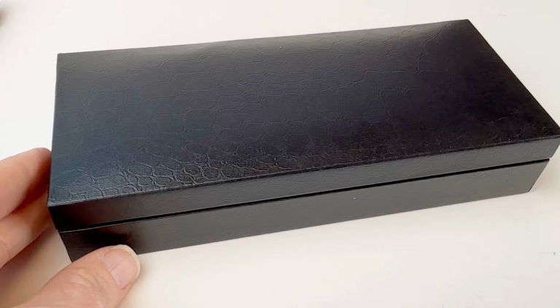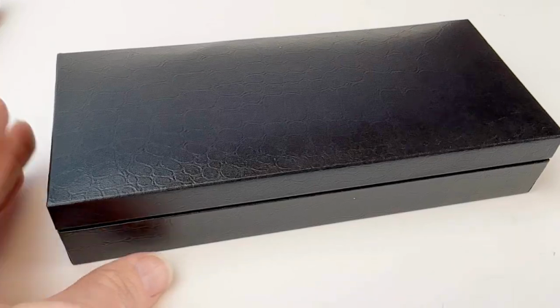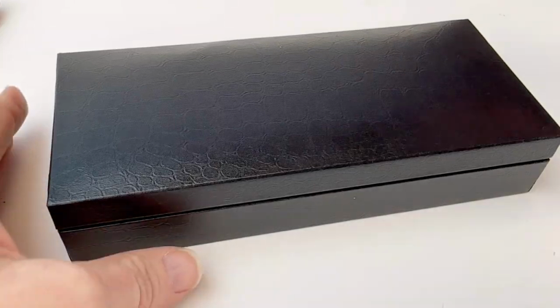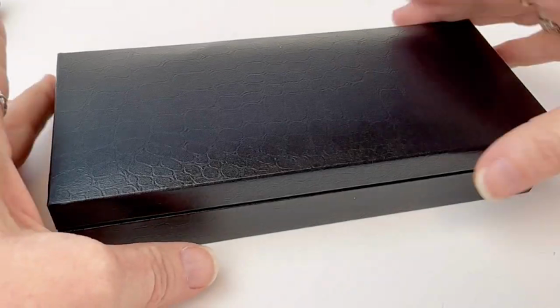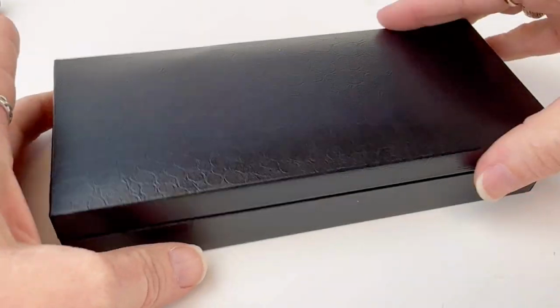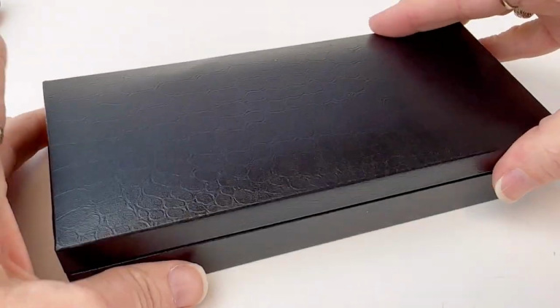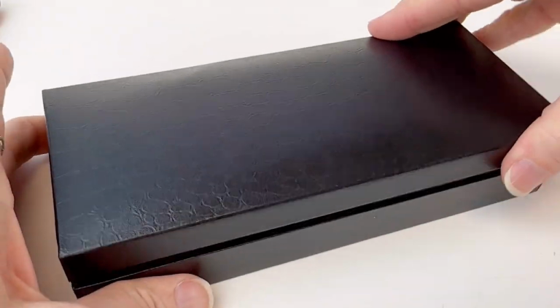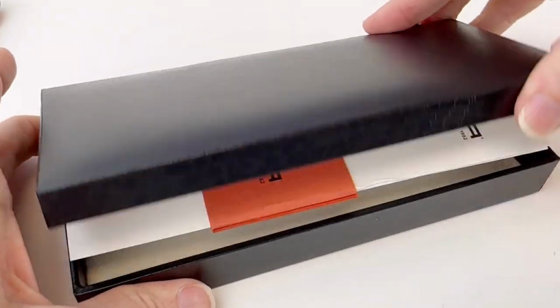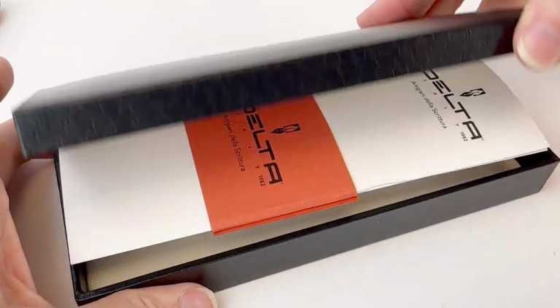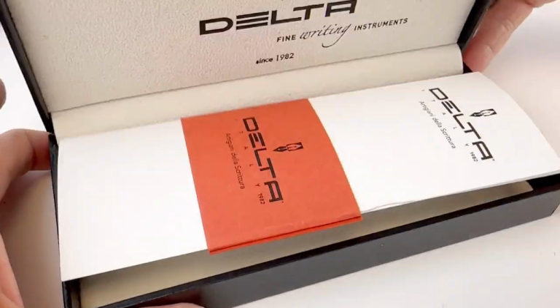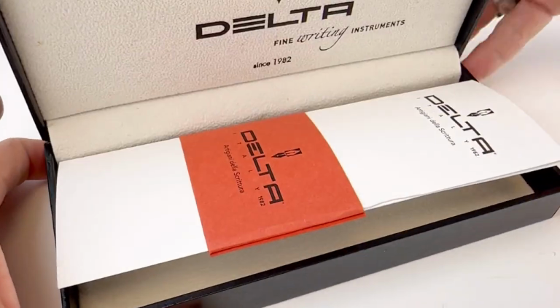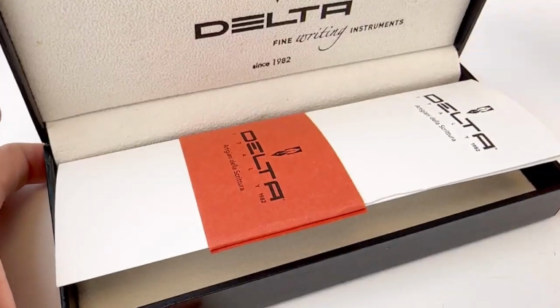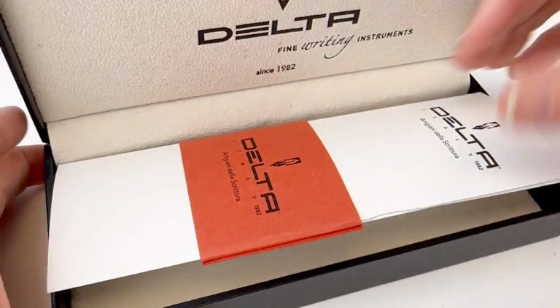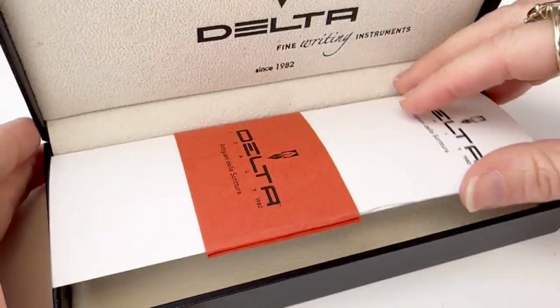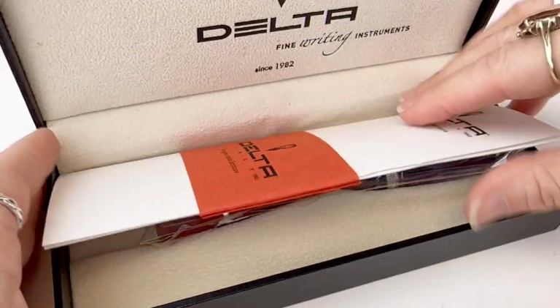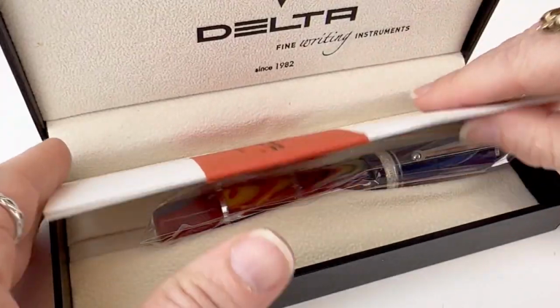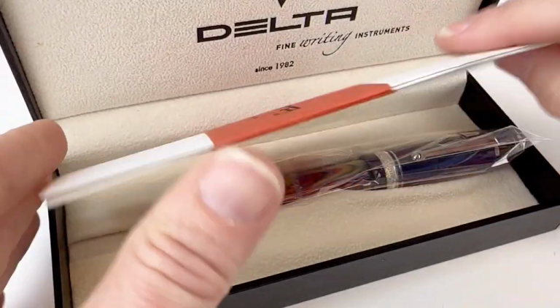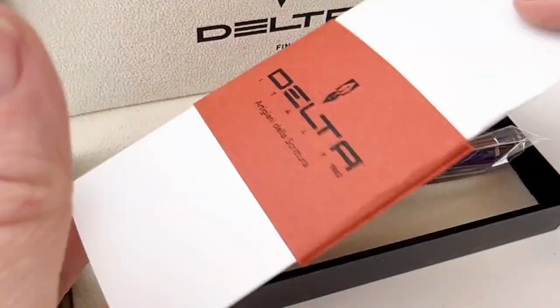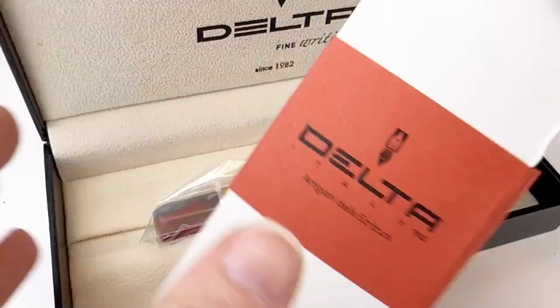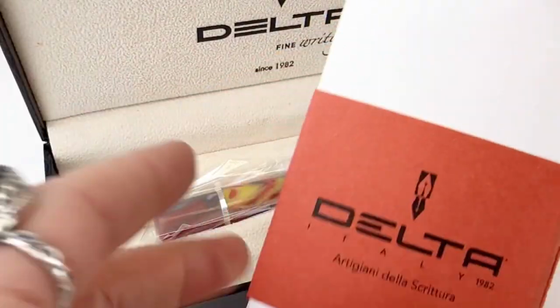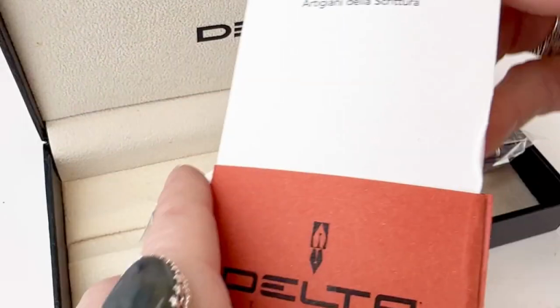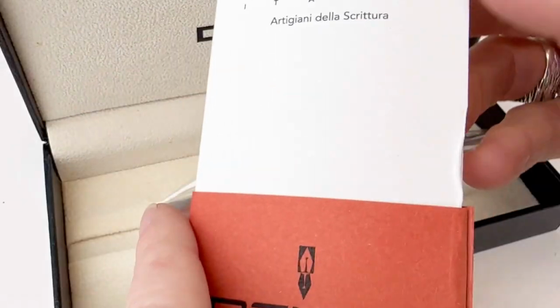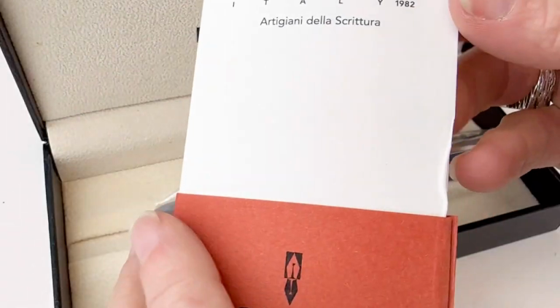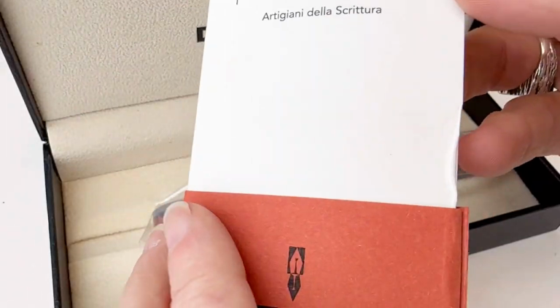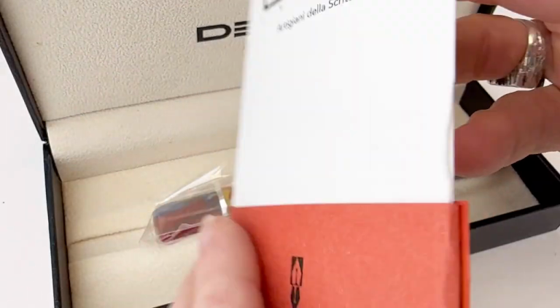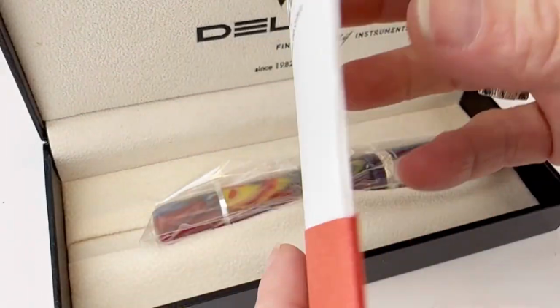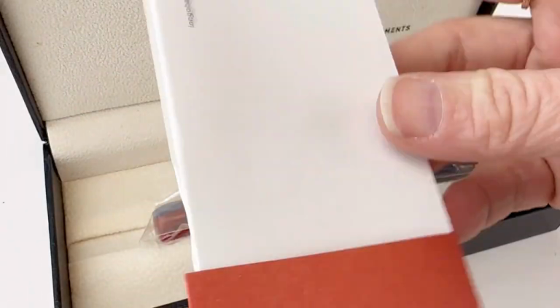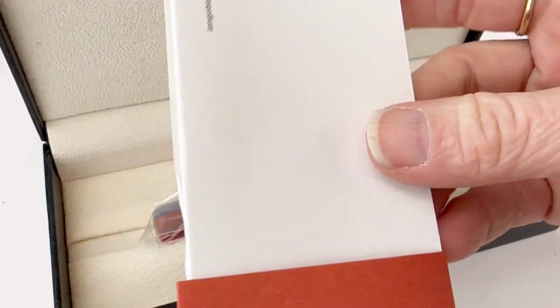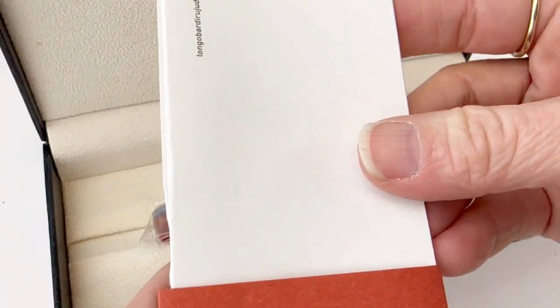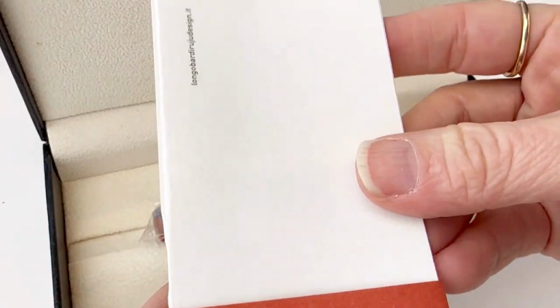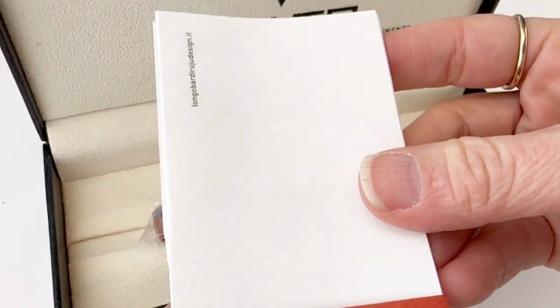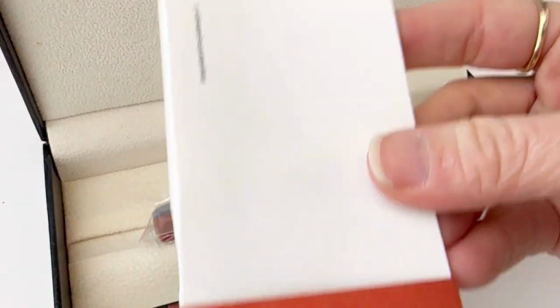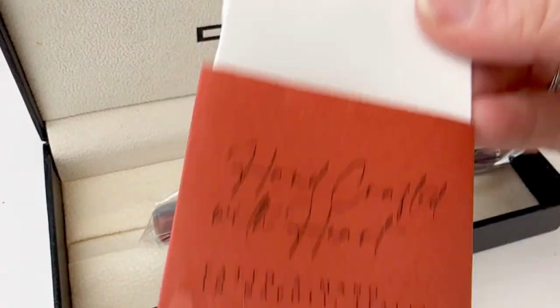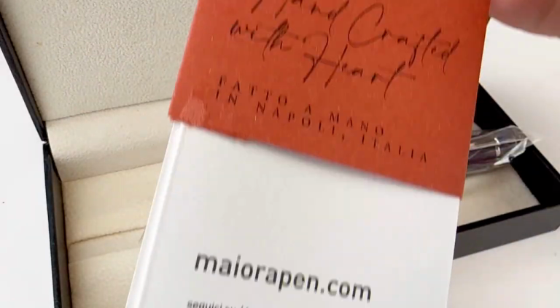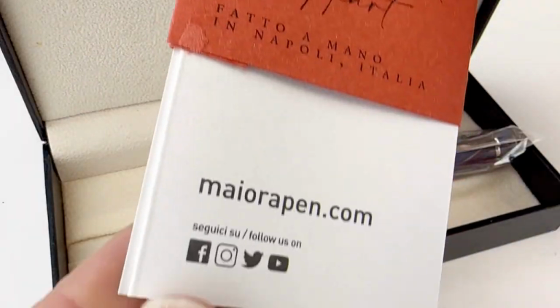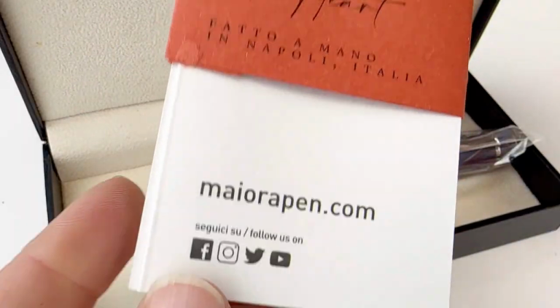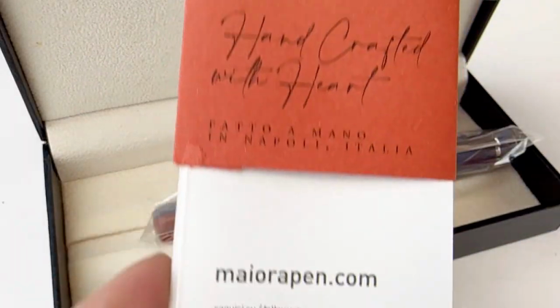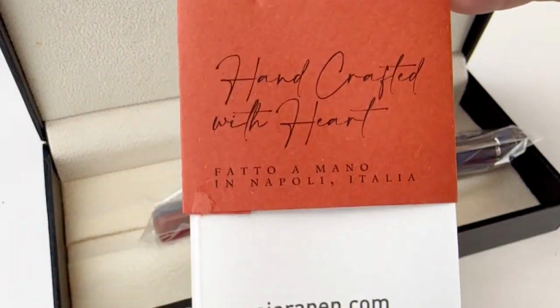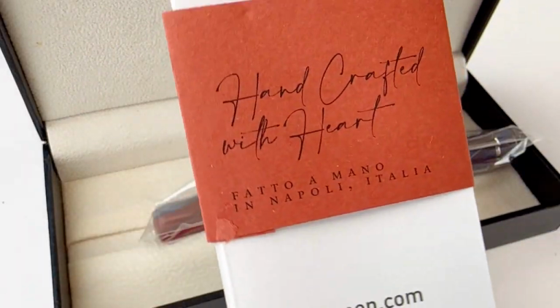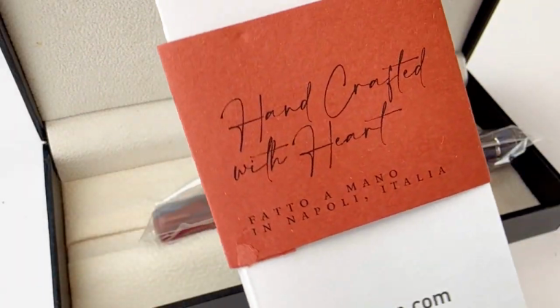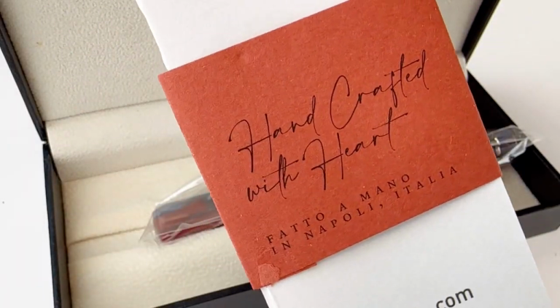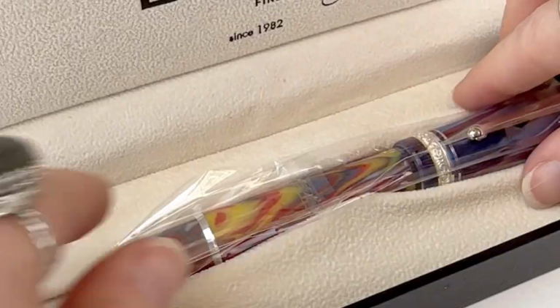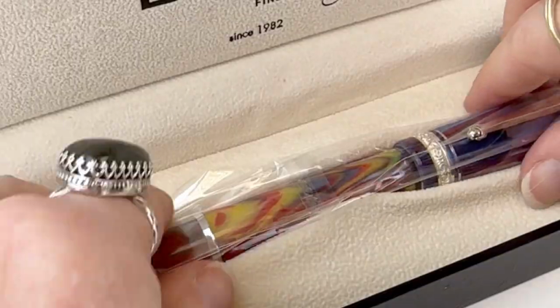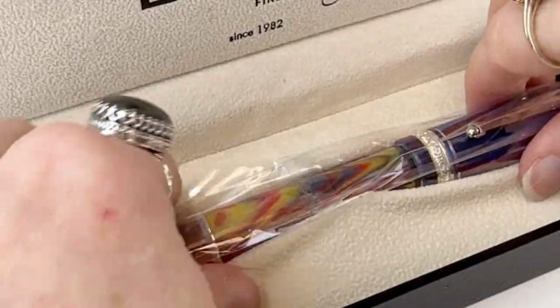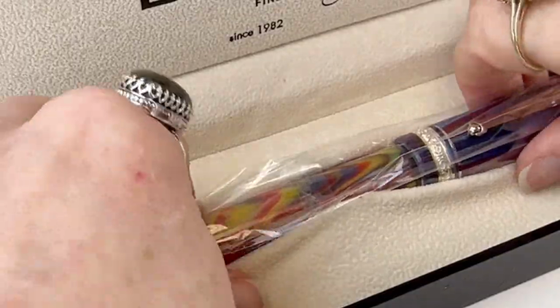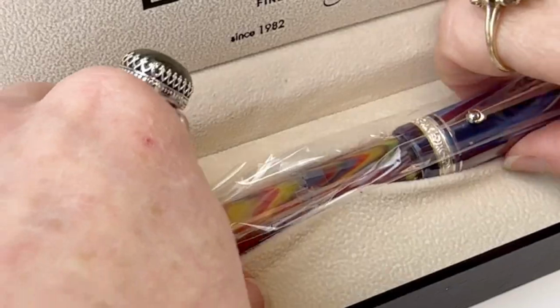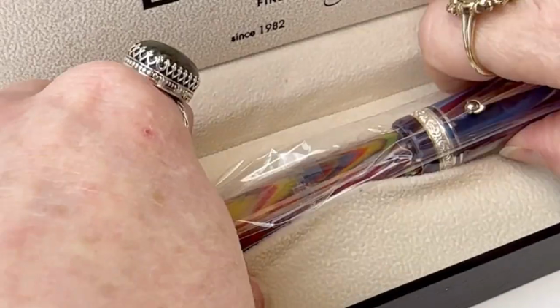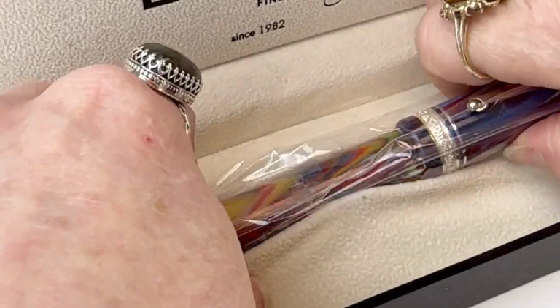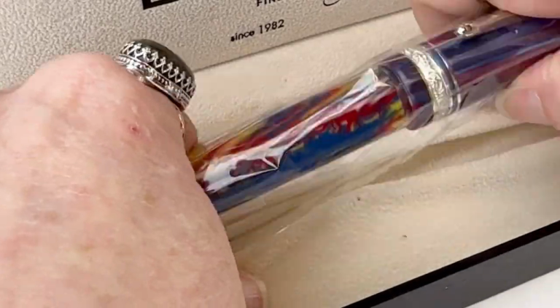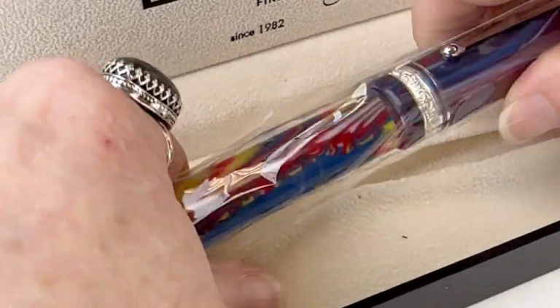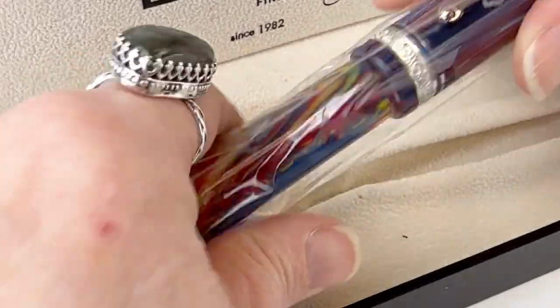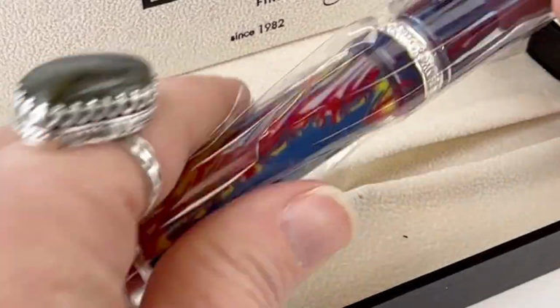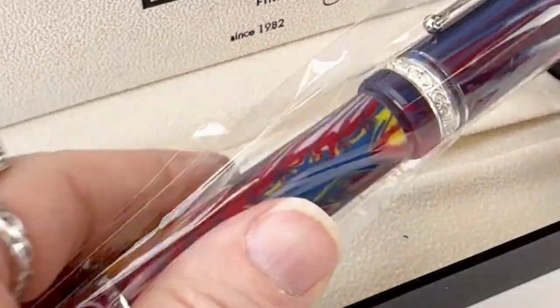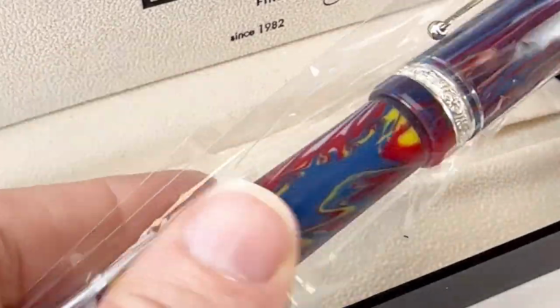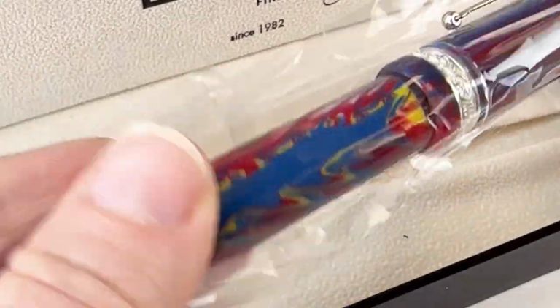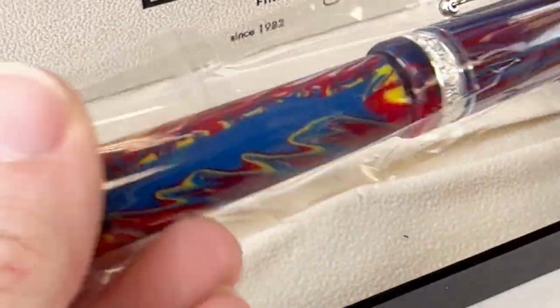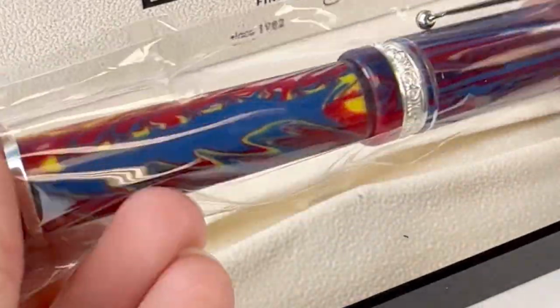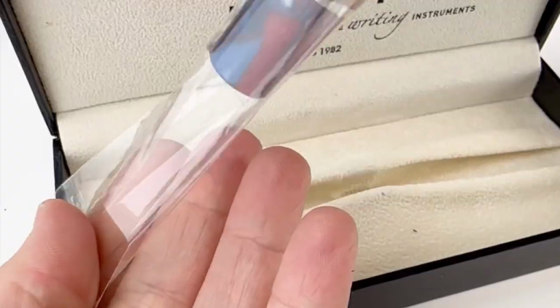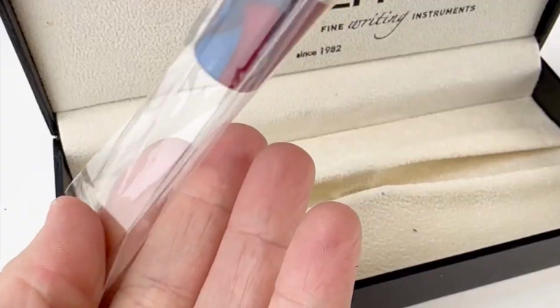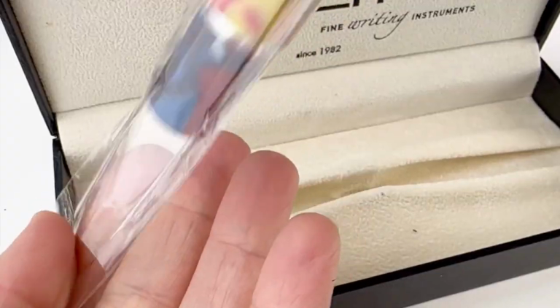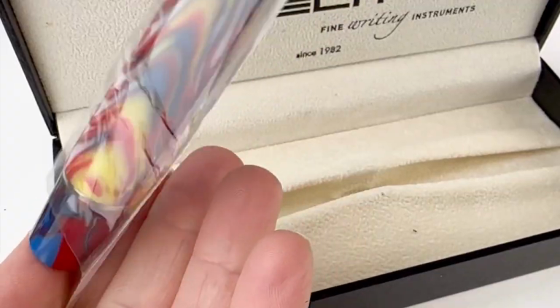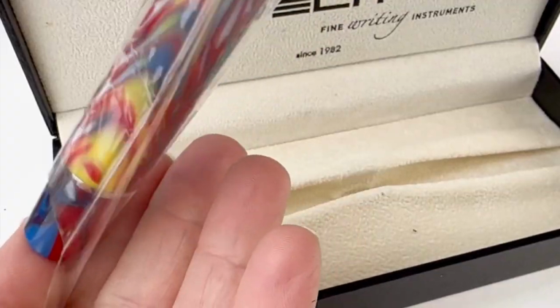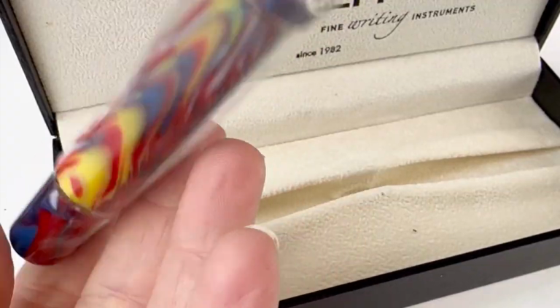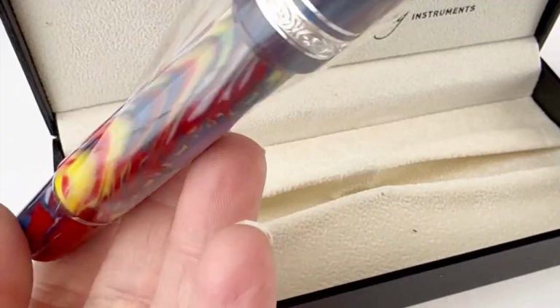Today we're unboxing the Delta Gallery Blue Moon. The packaging is branded by Delta and they include an insert about the company.